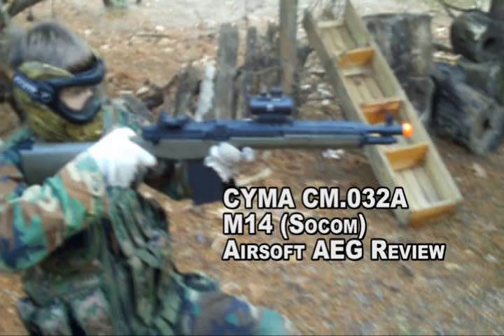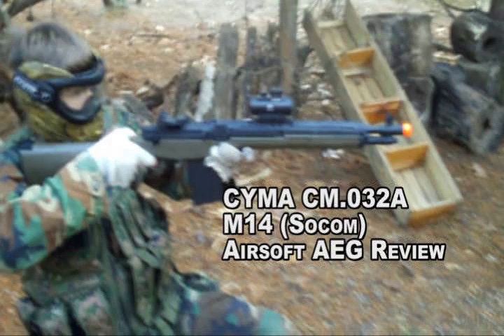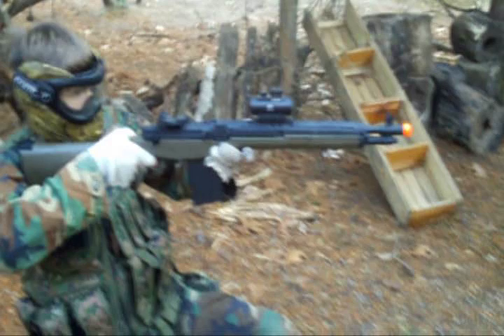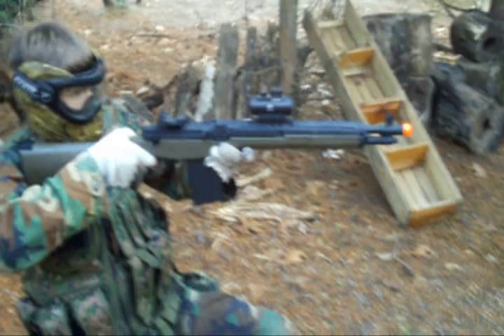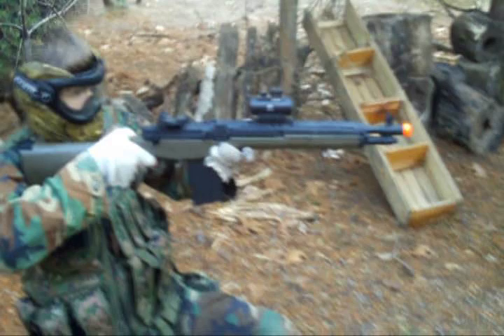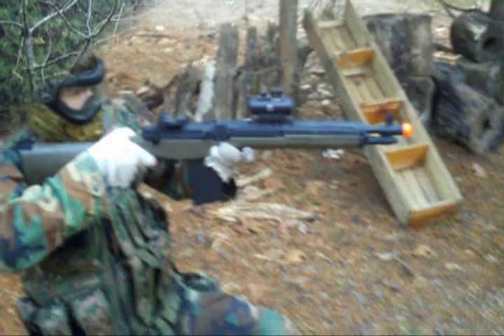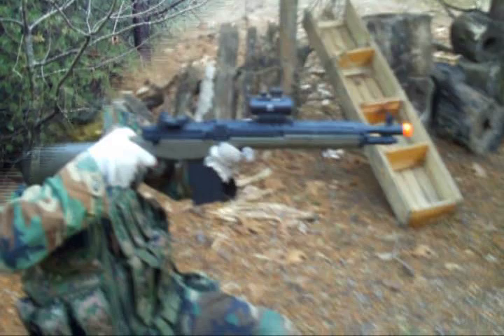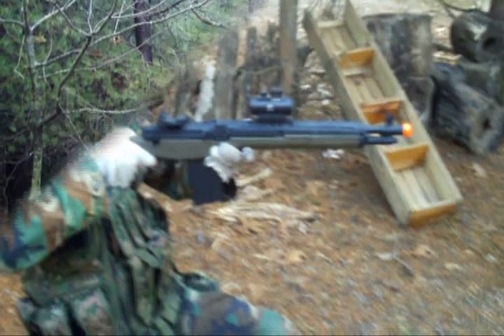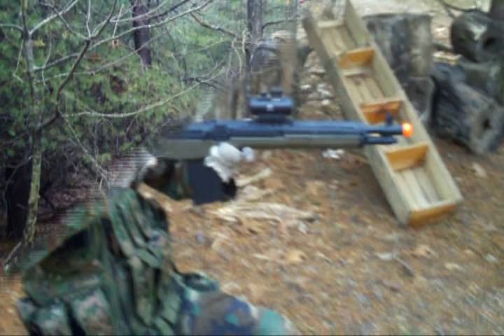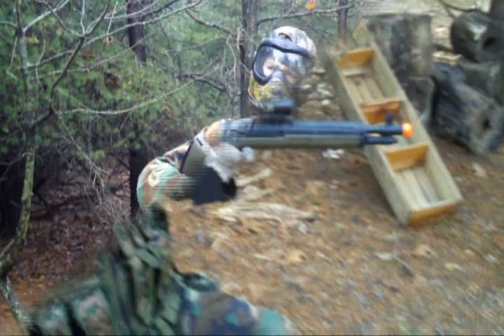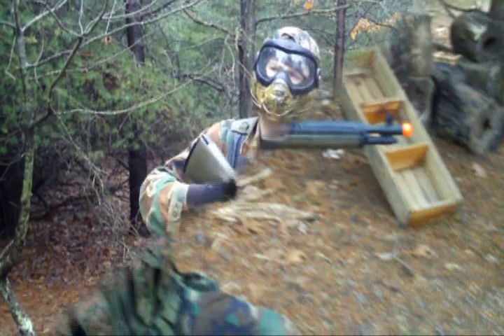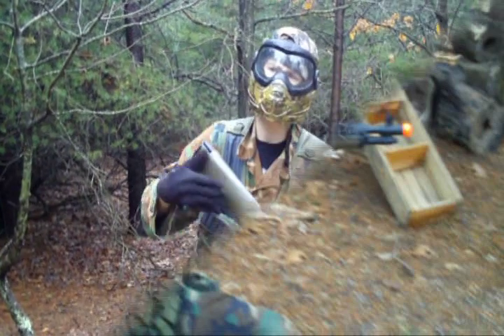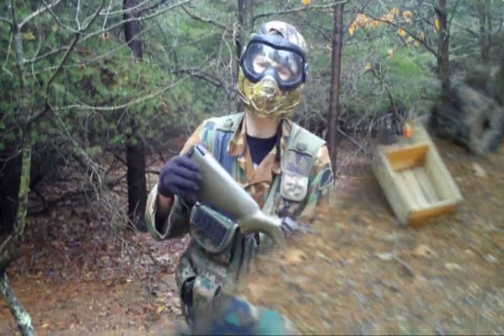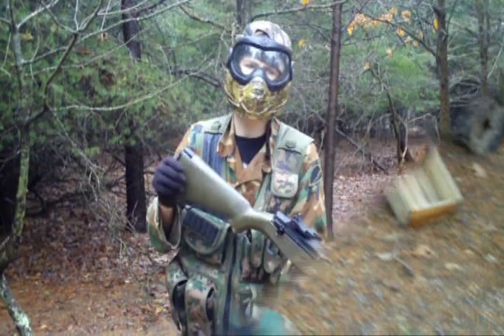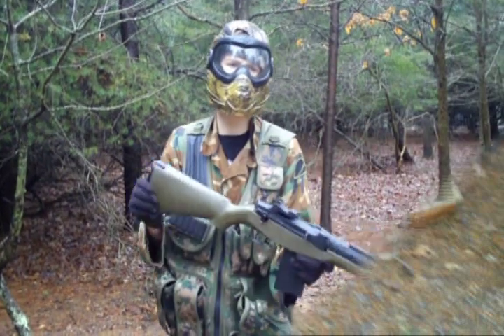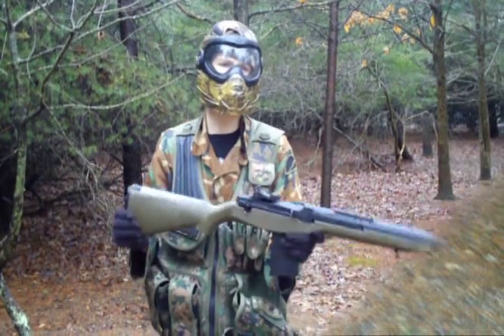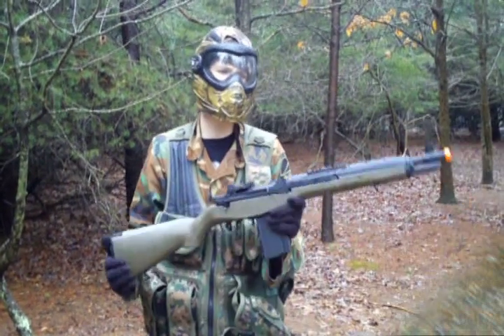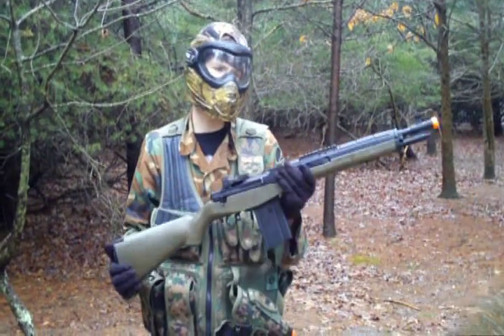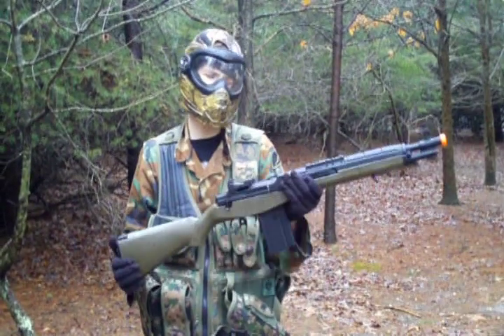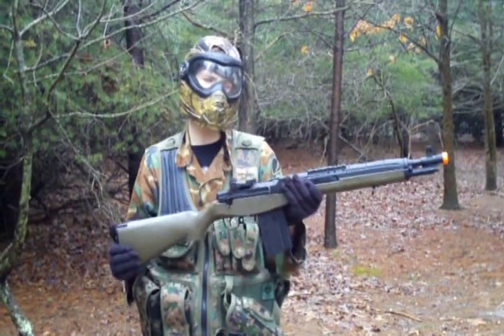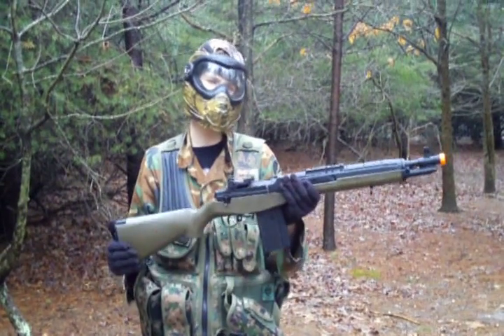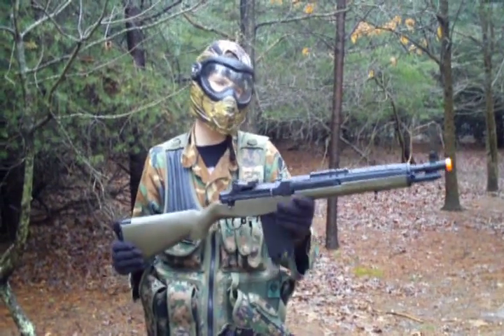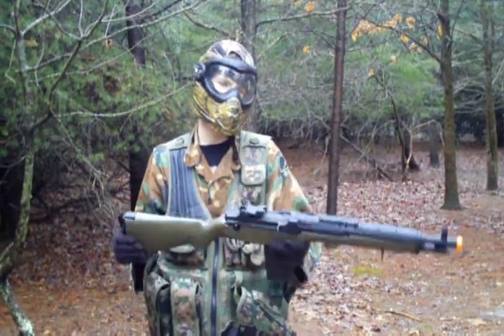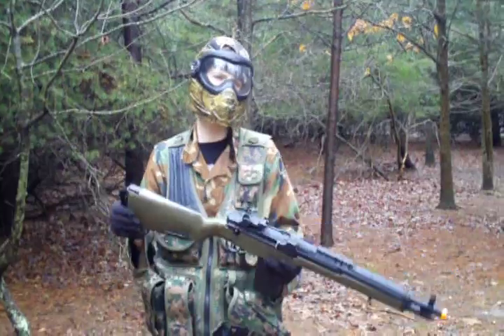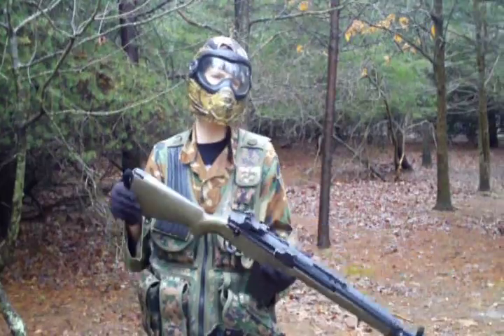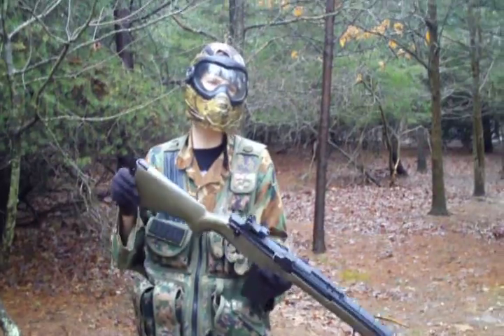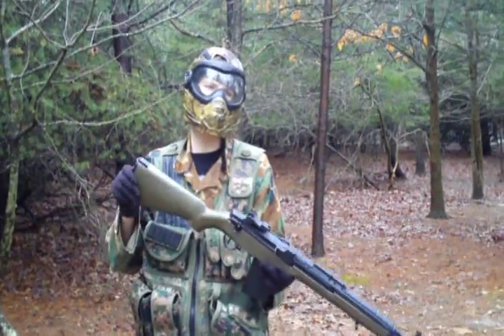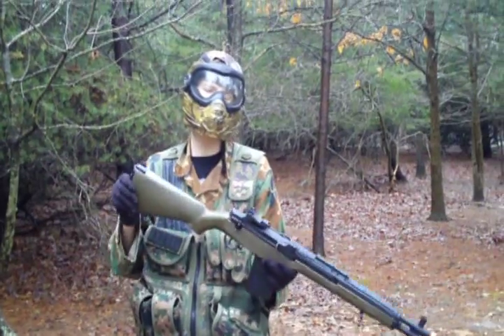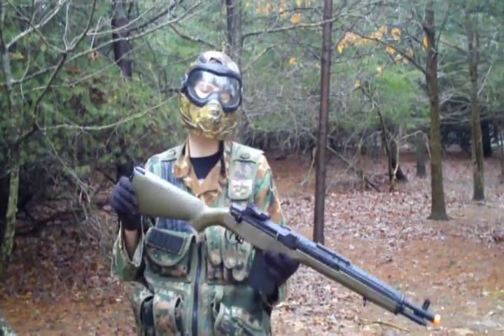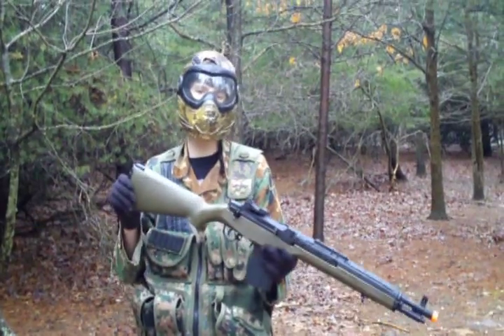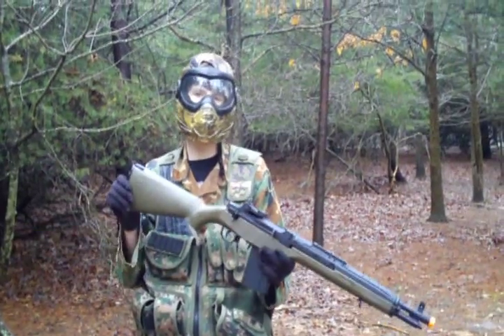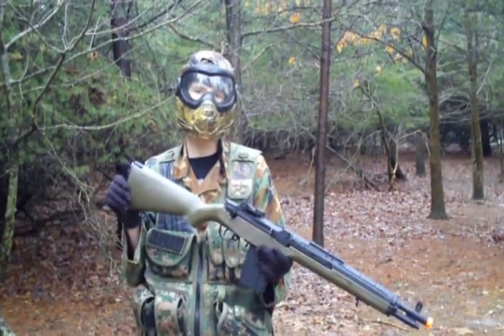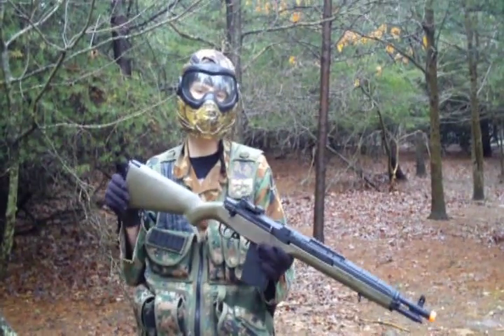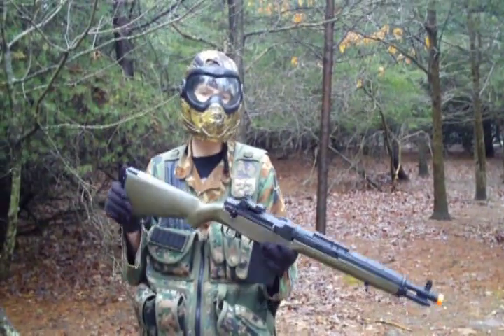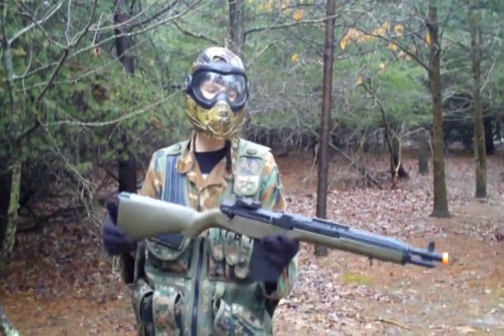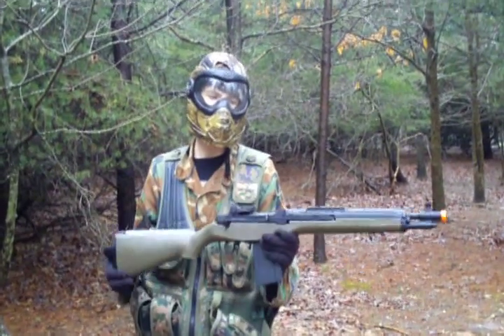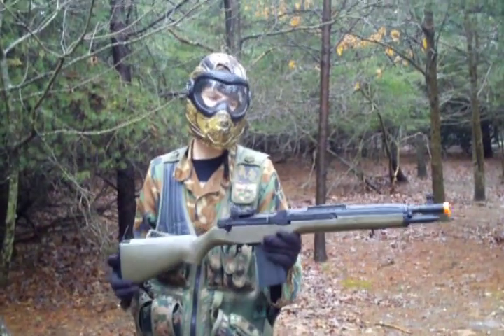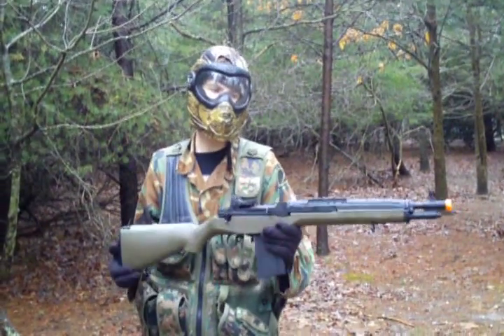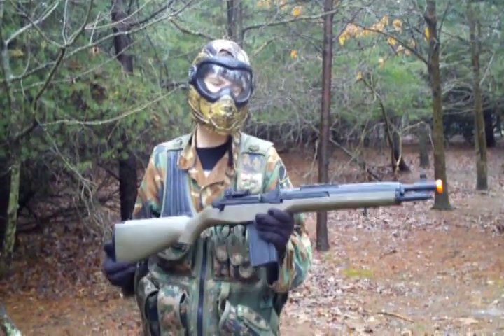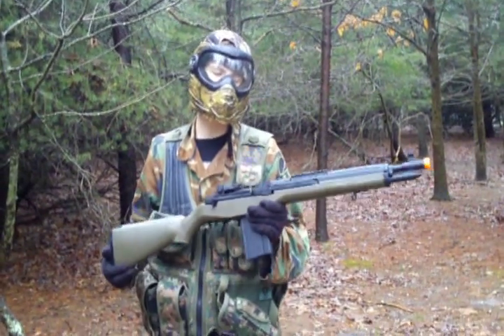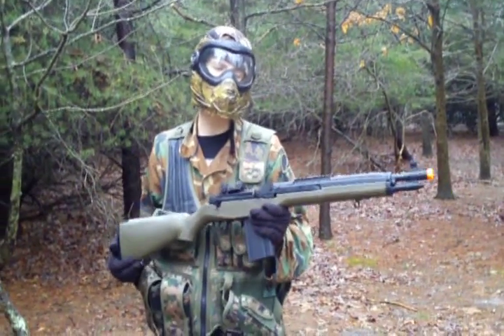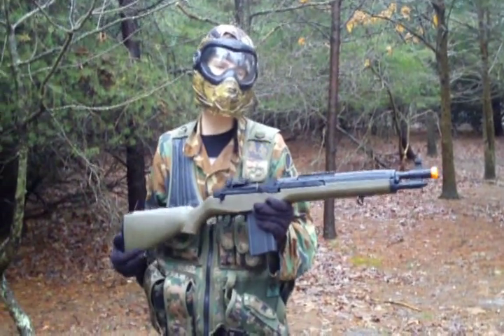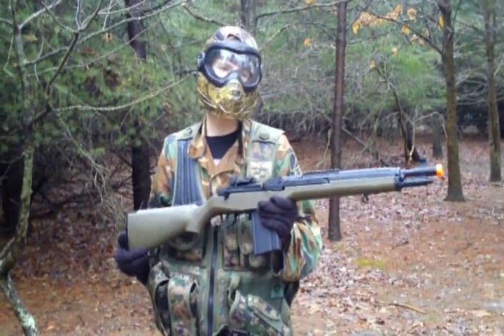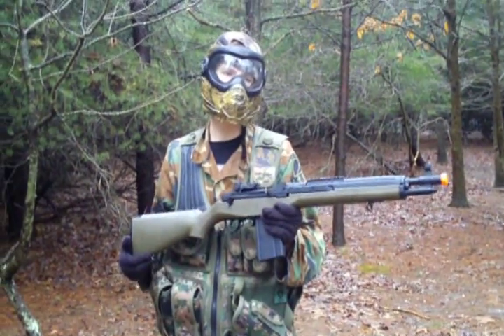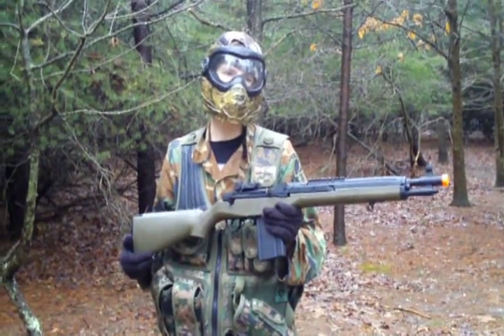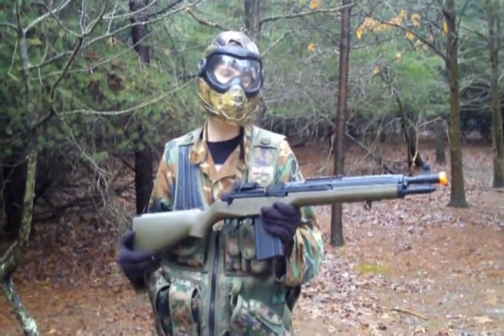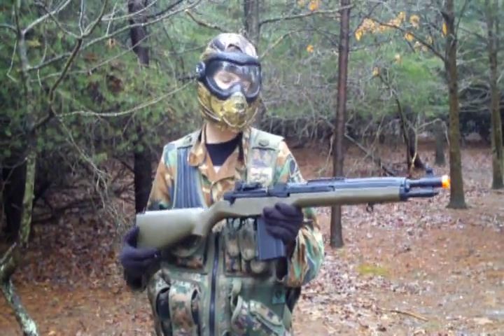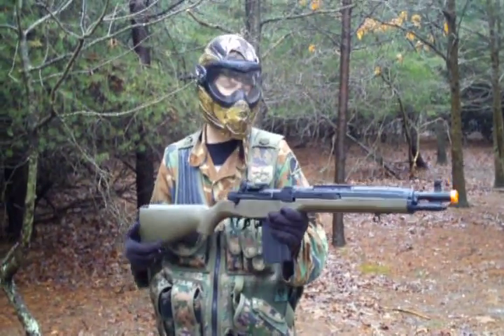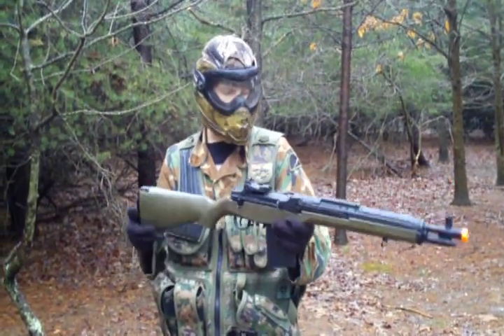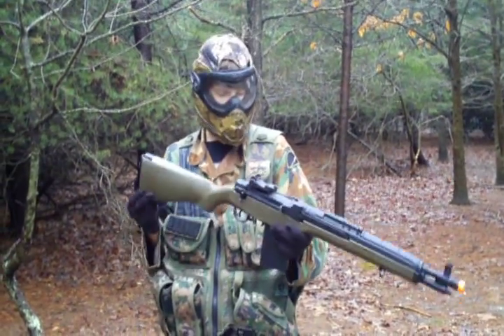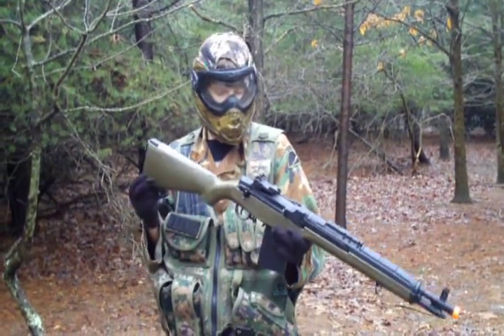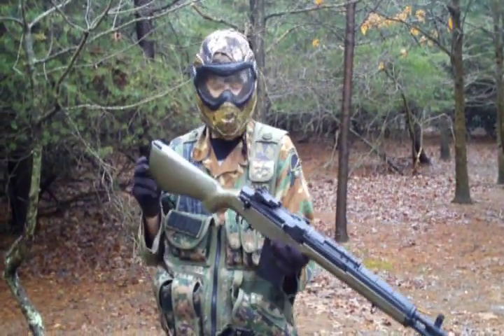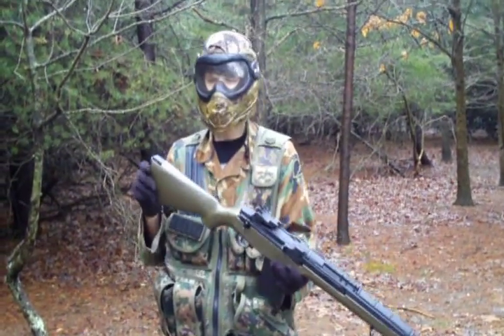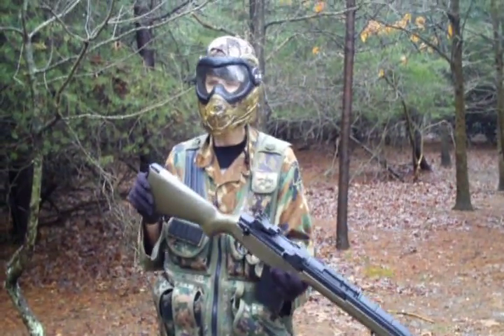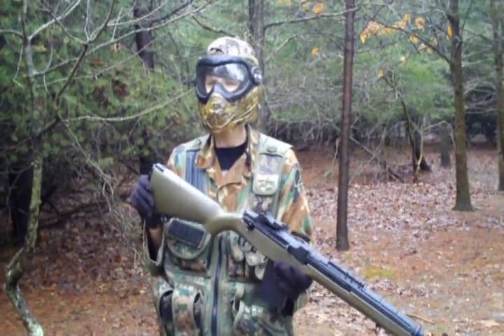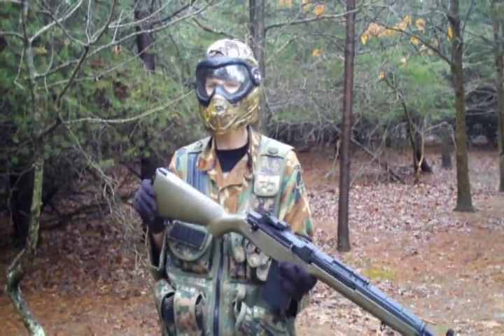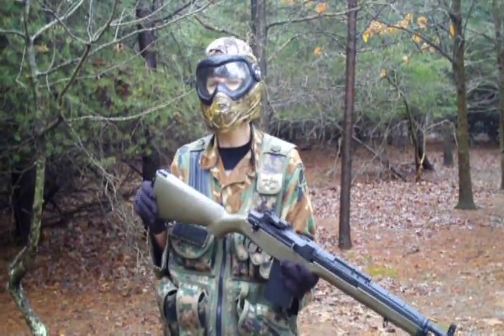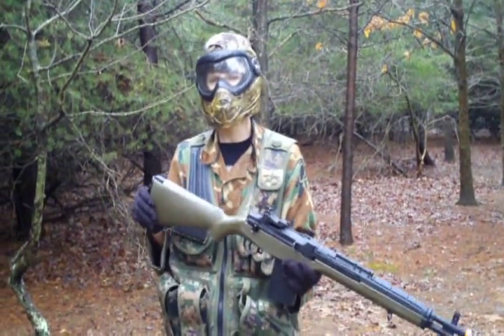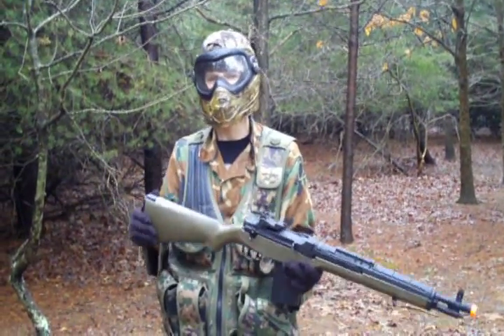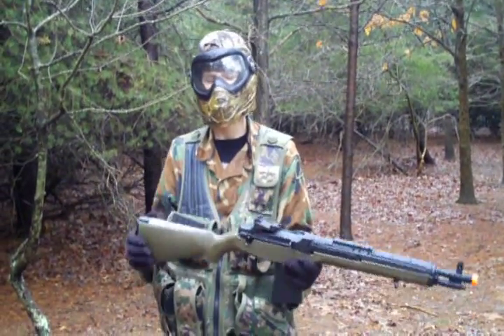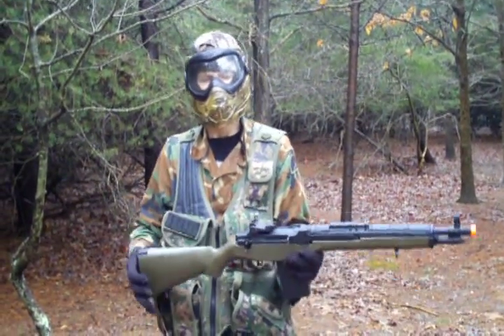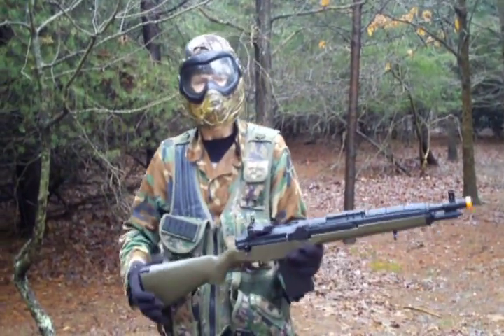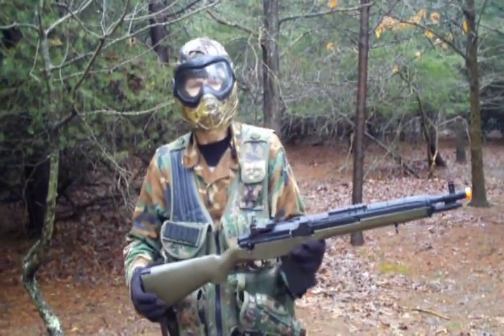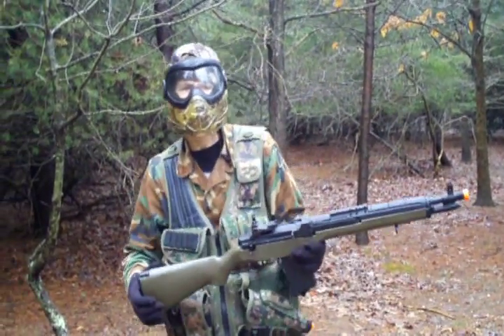Hey everybody, this is my review of the SEMA CMO 32A SOCOM Style Airsoft M14 AEG.